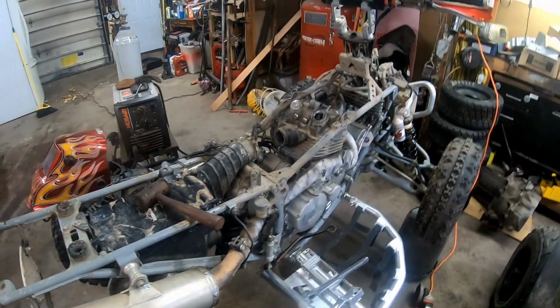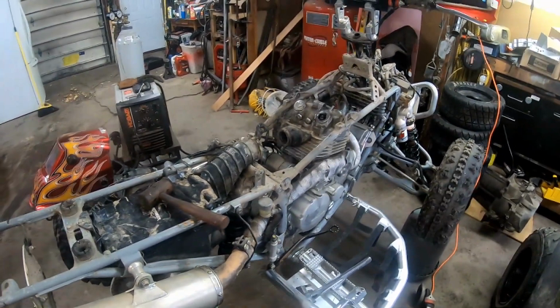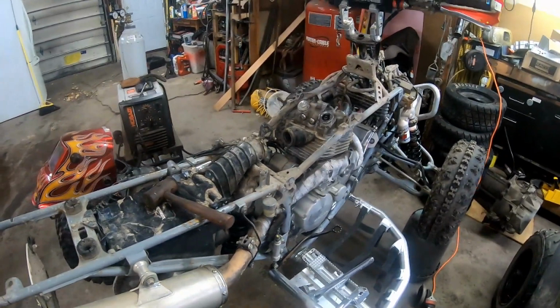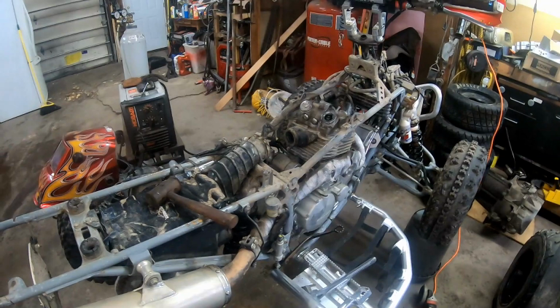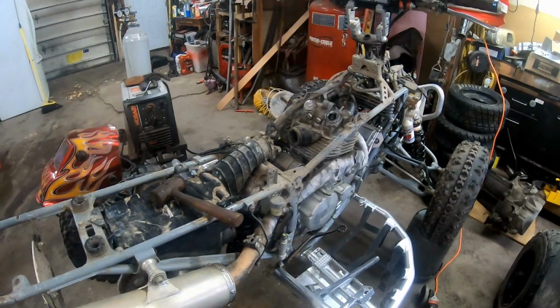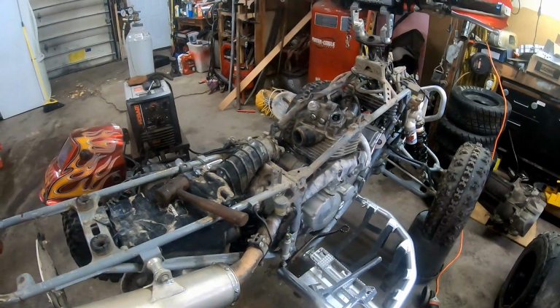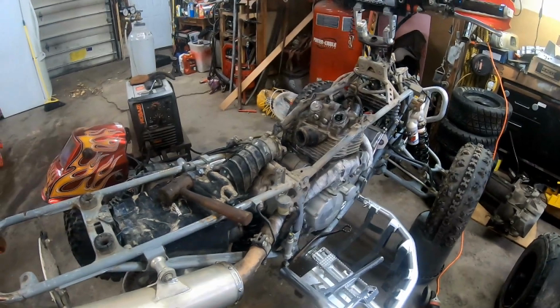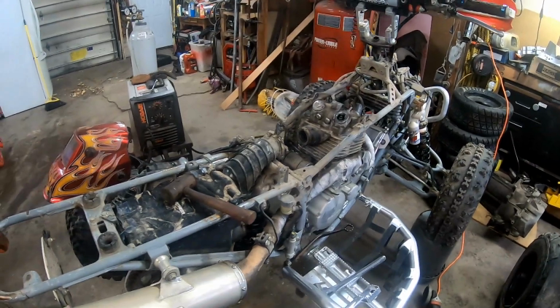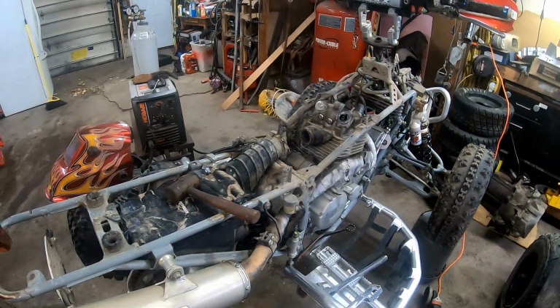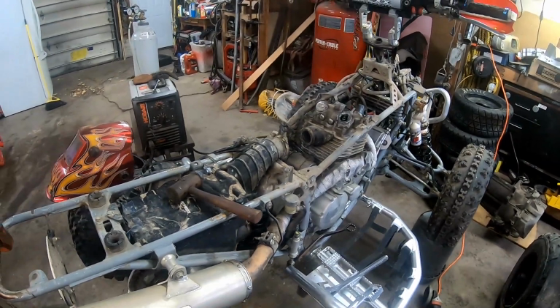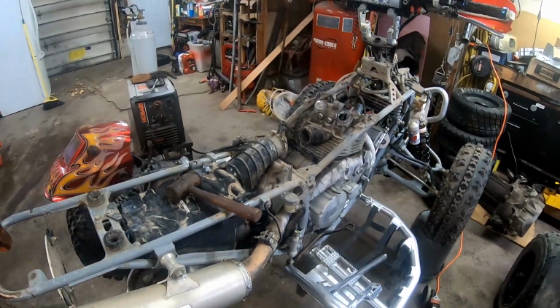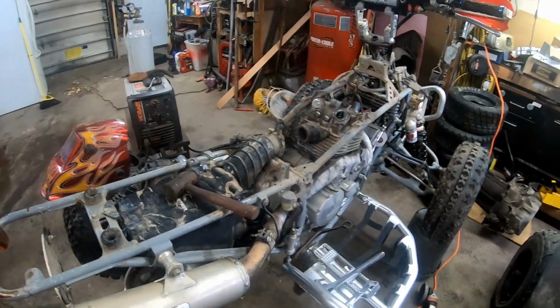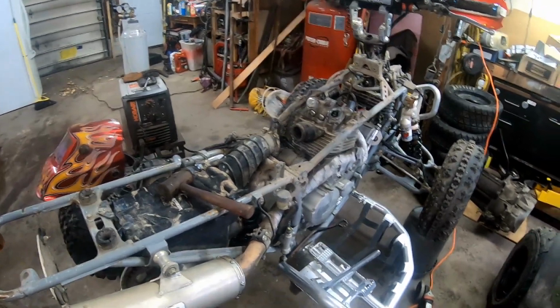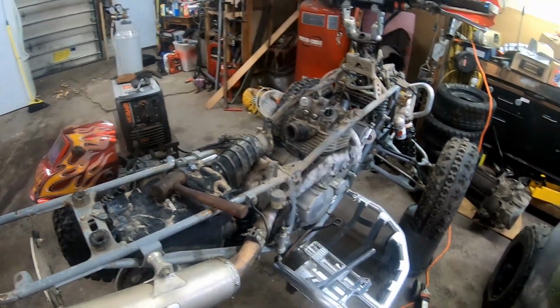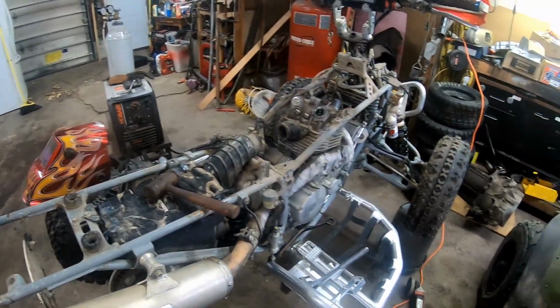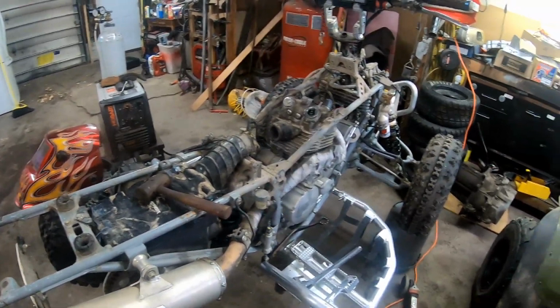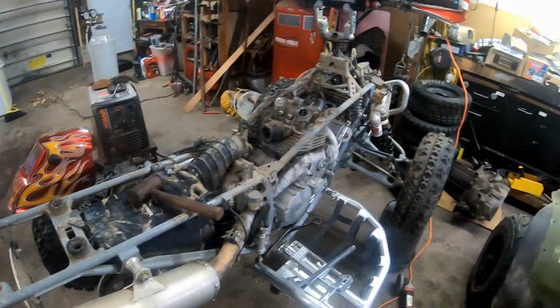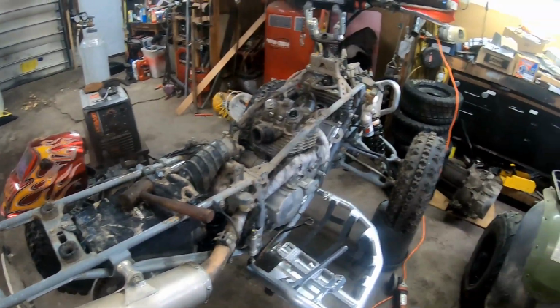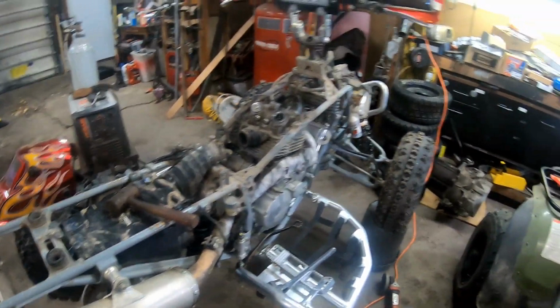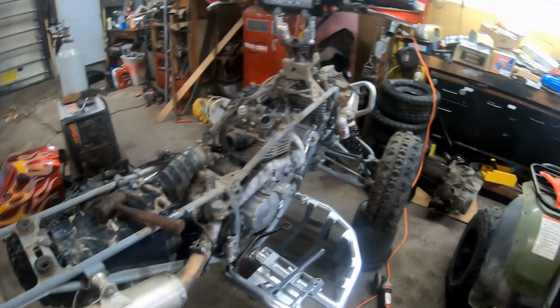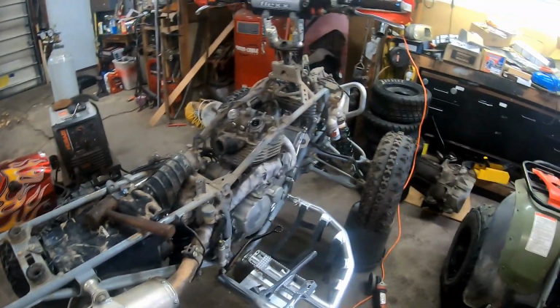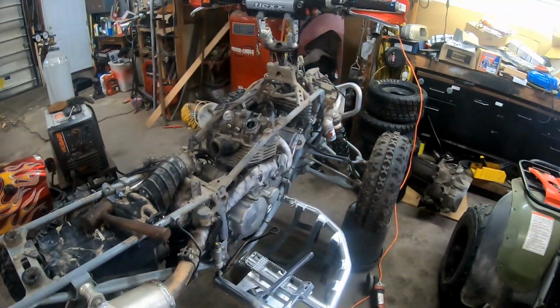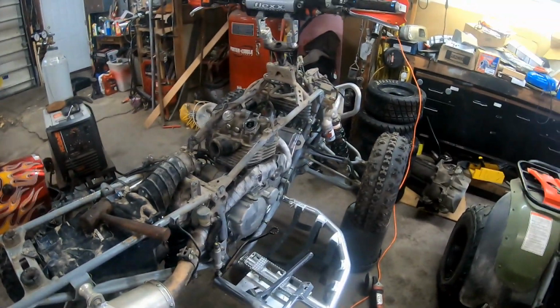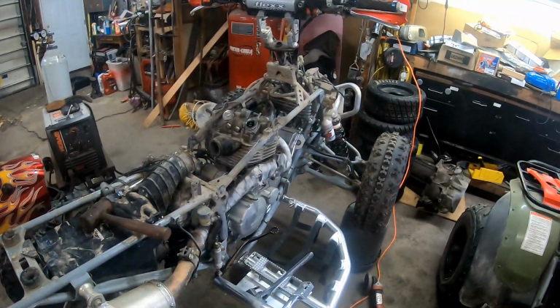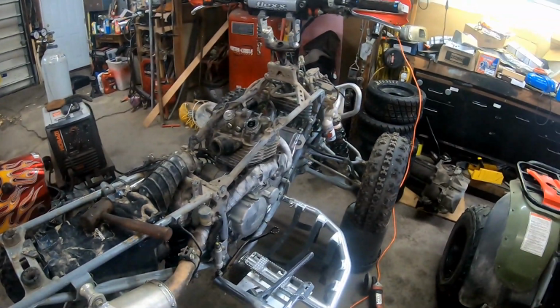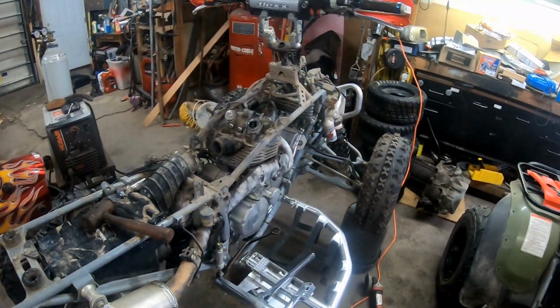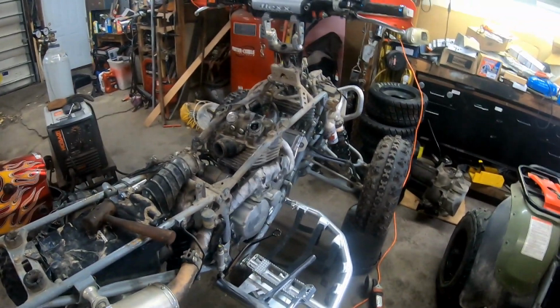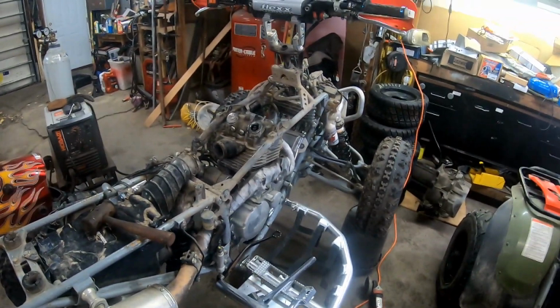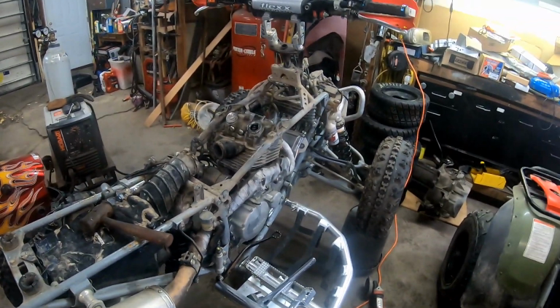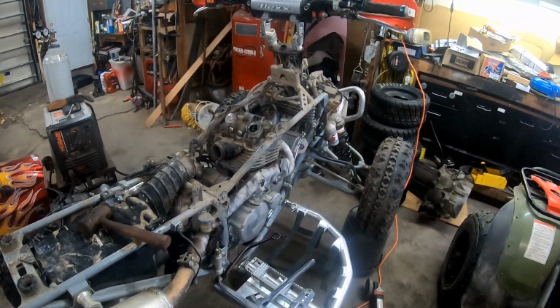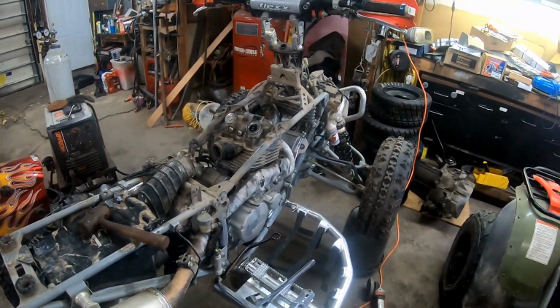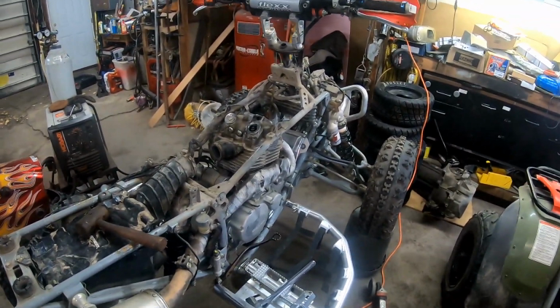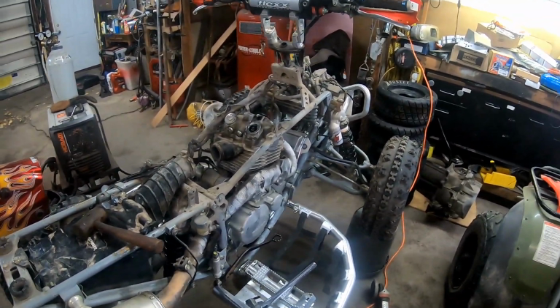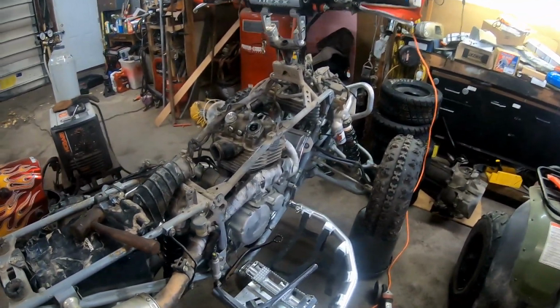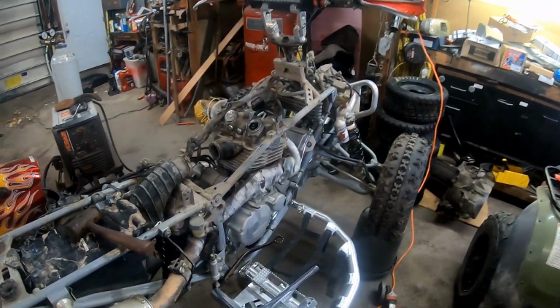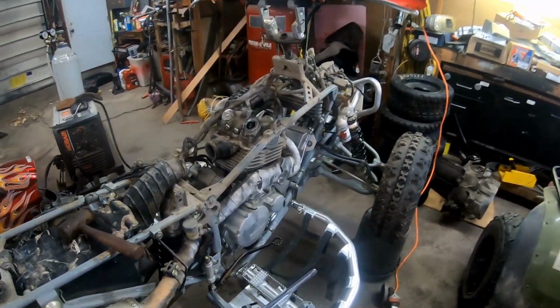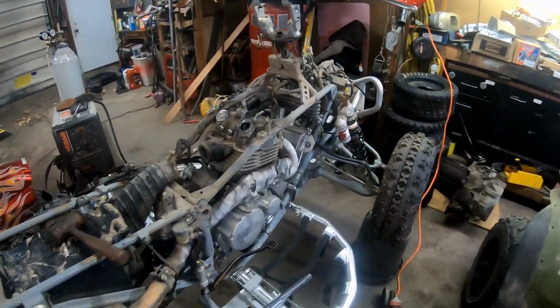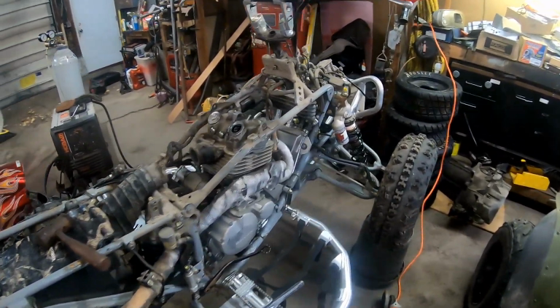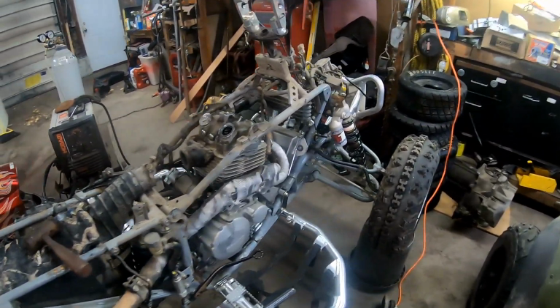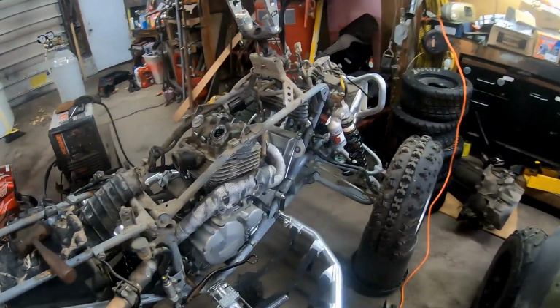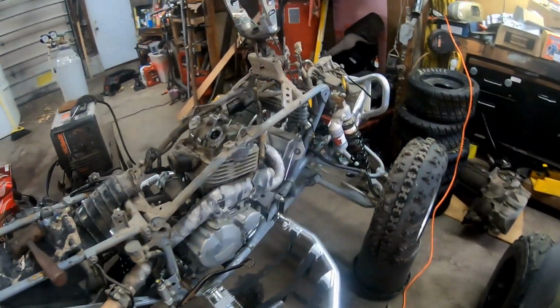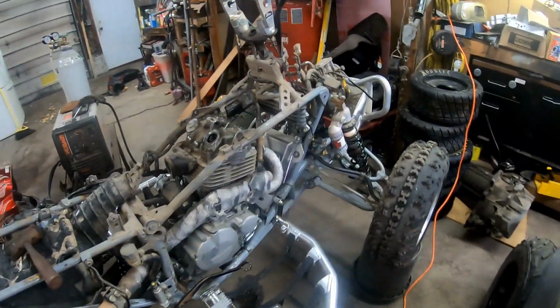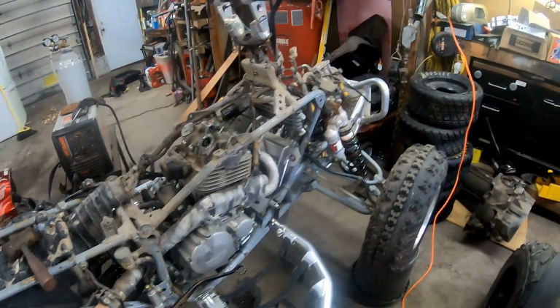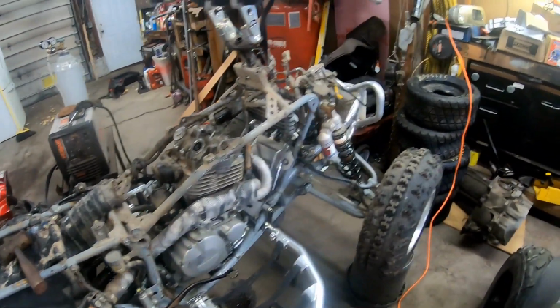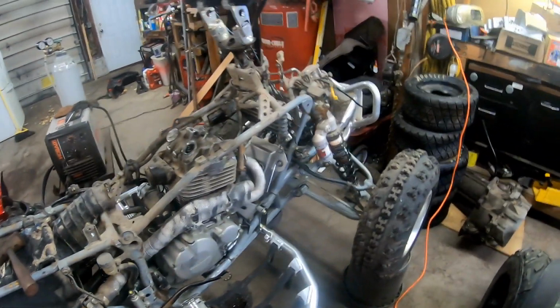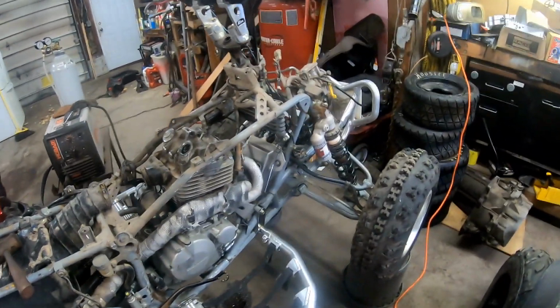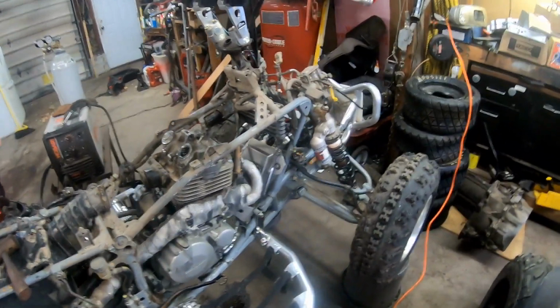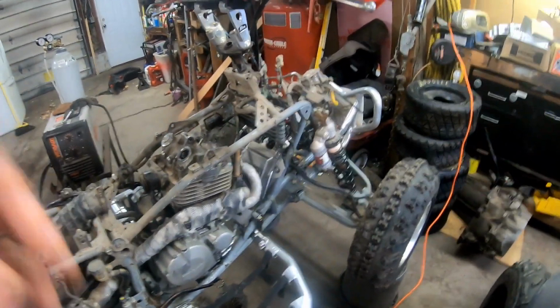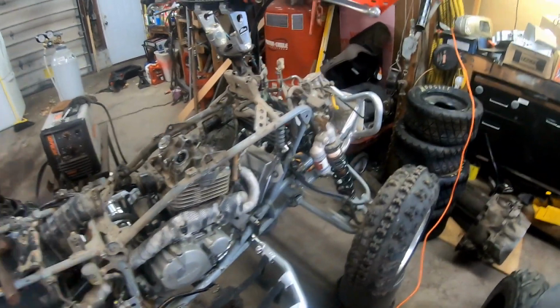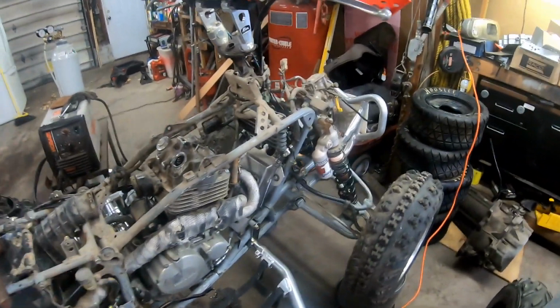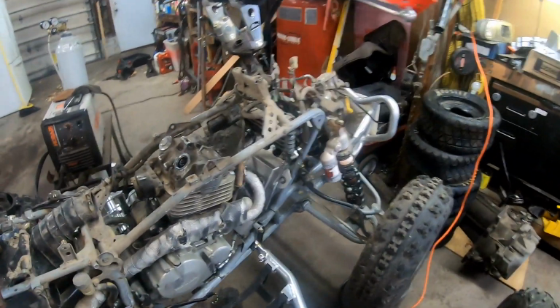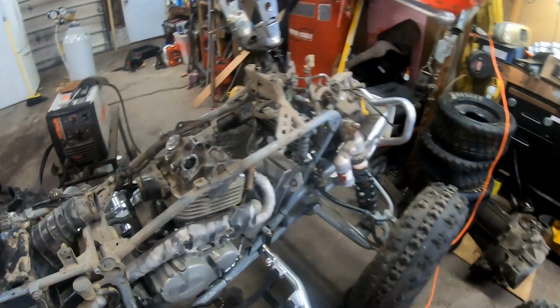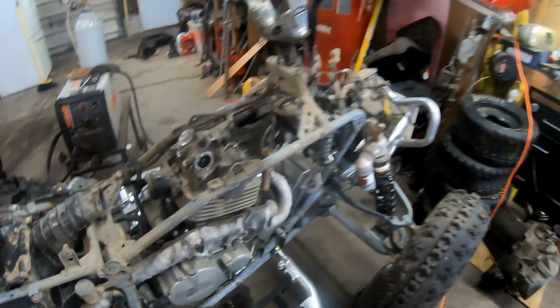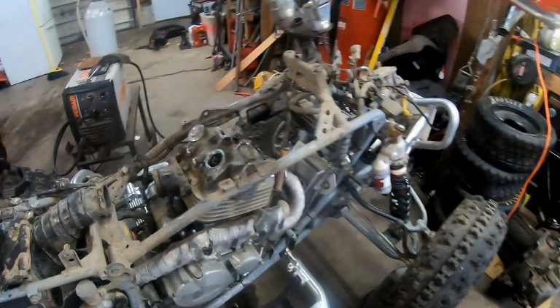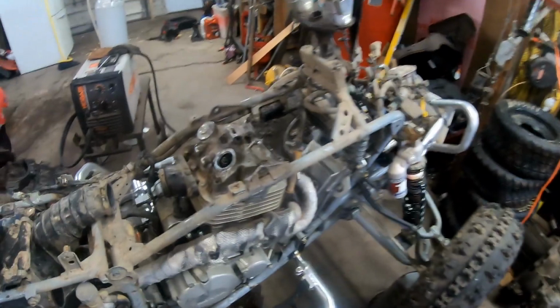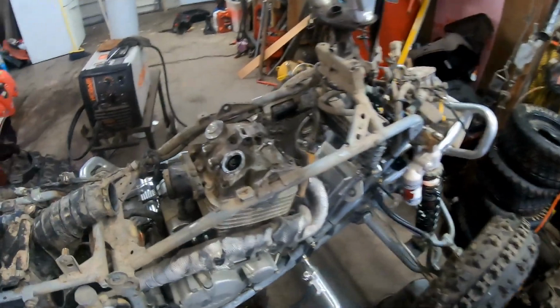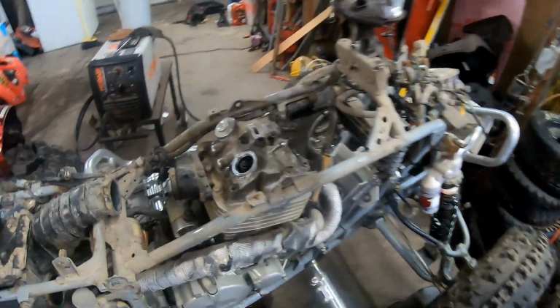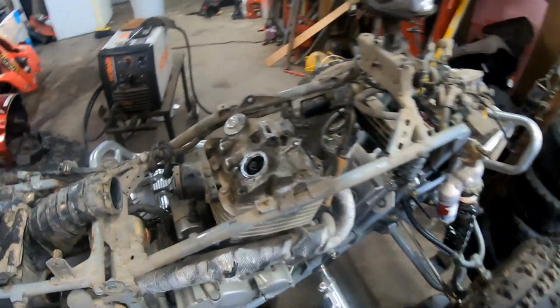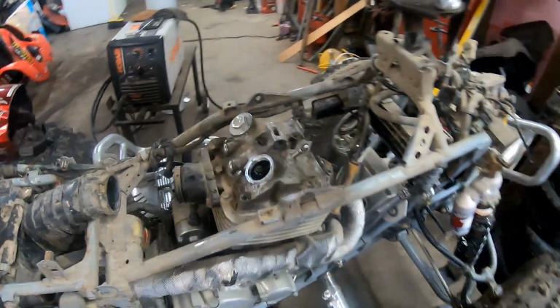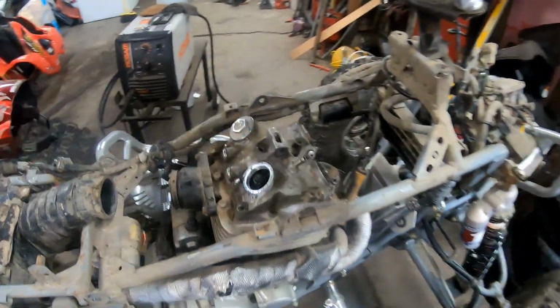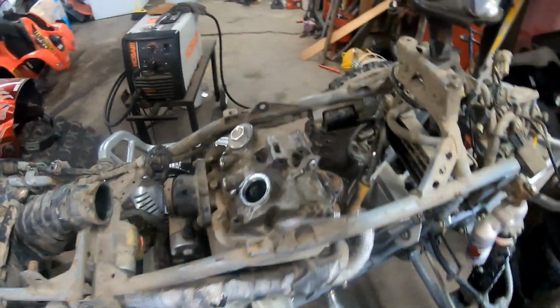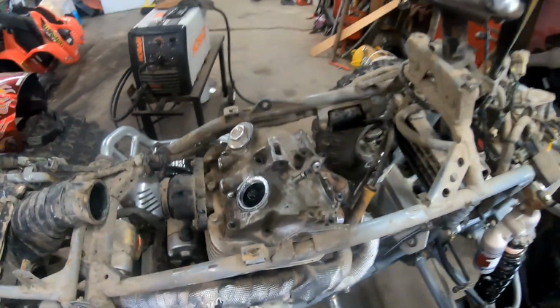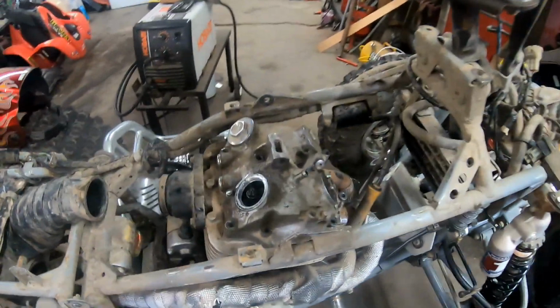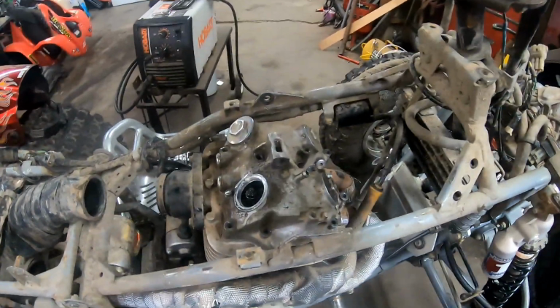So it's not every day you can completely destroy your engine and still get first place. Pretty excited about getting first place, not excited about destroying the engine. So here we are.